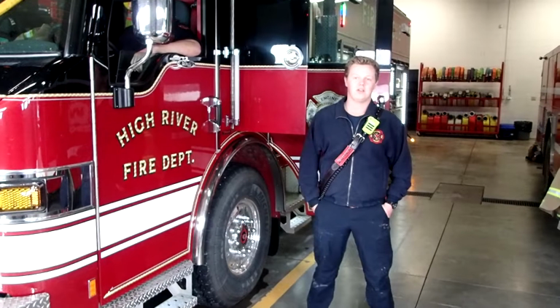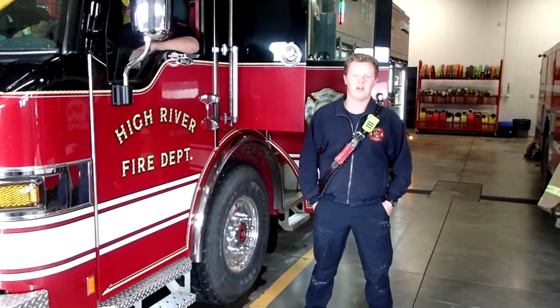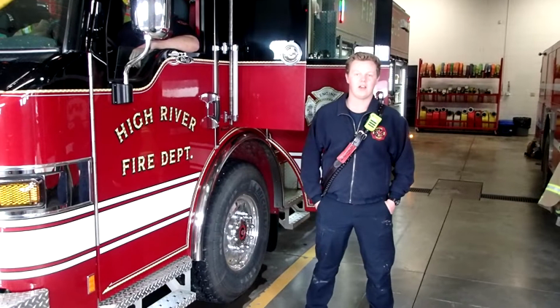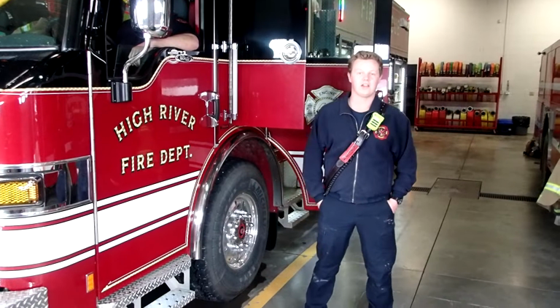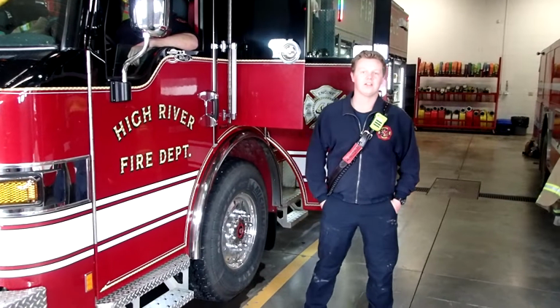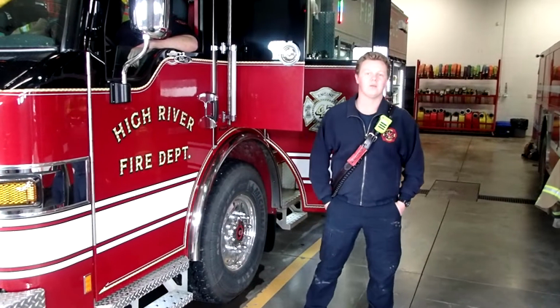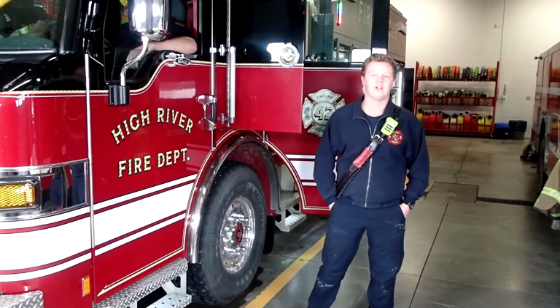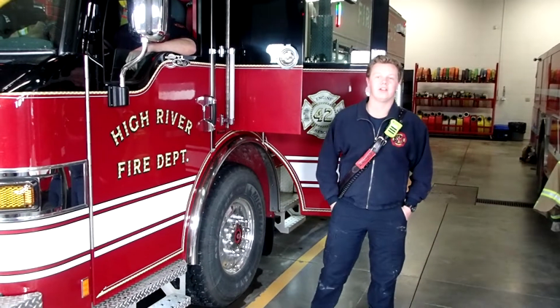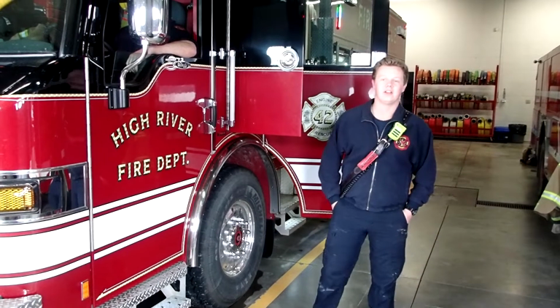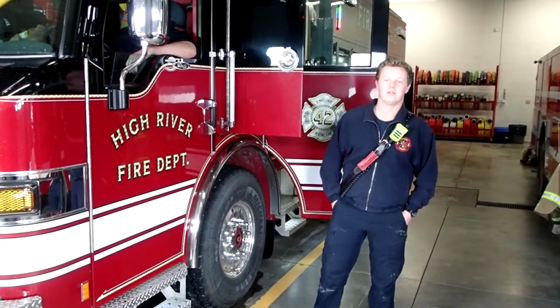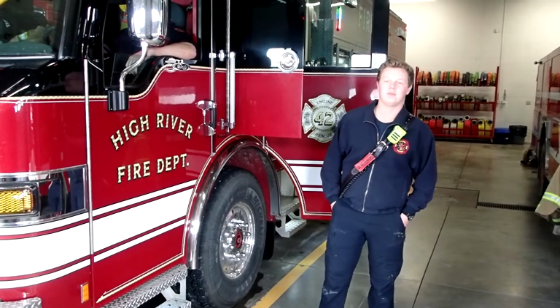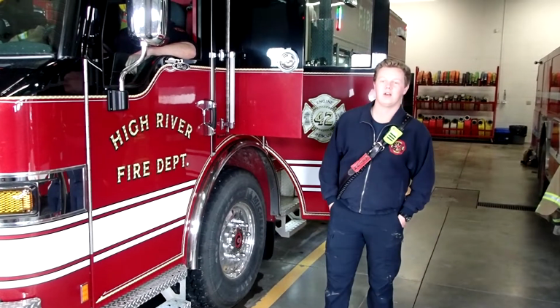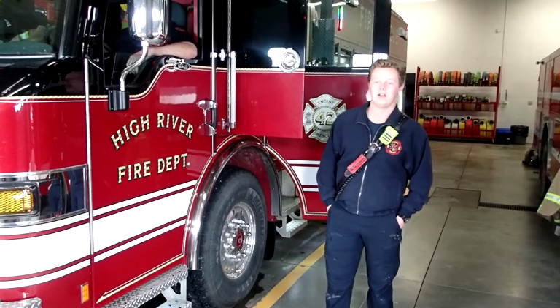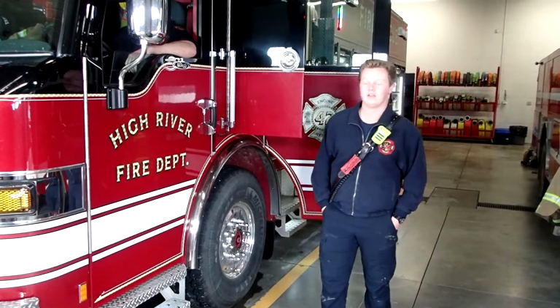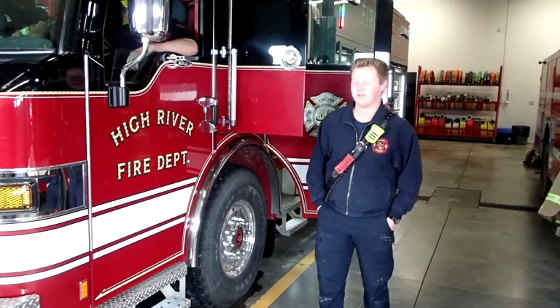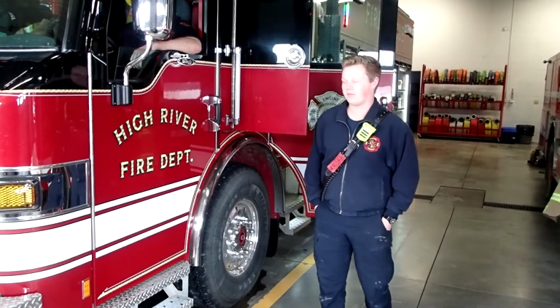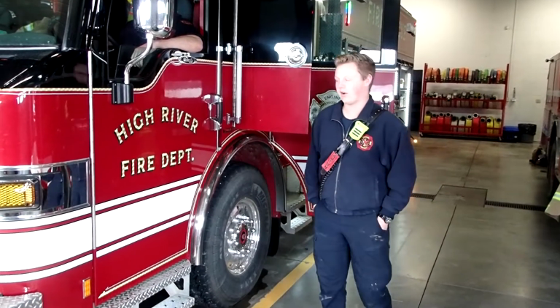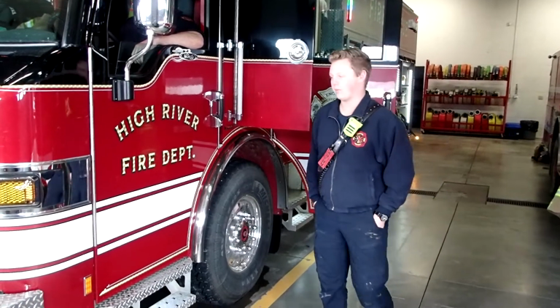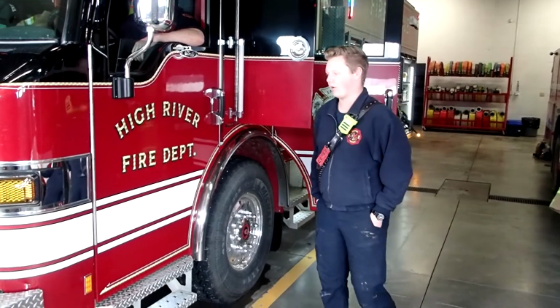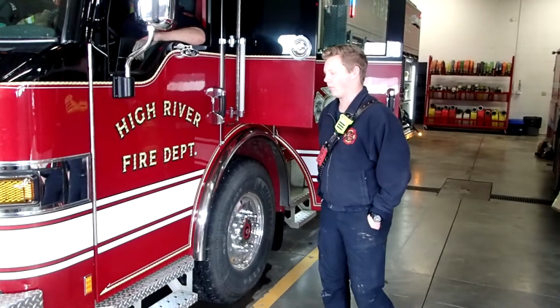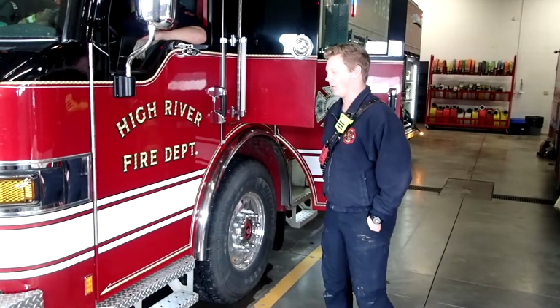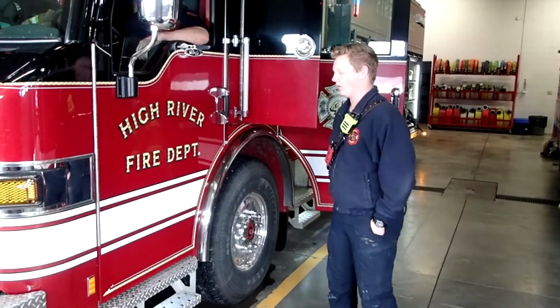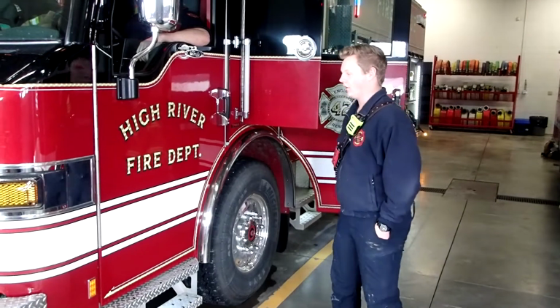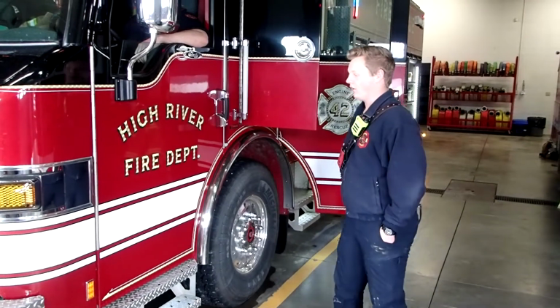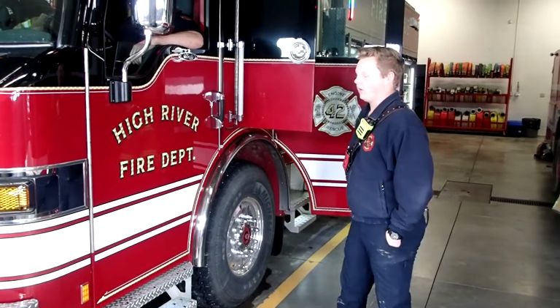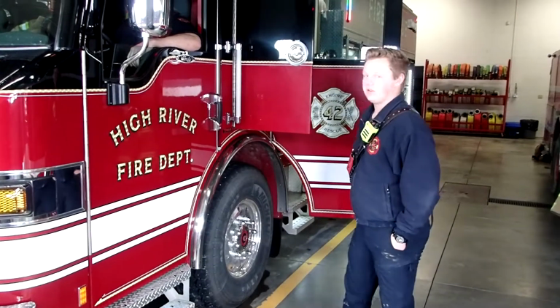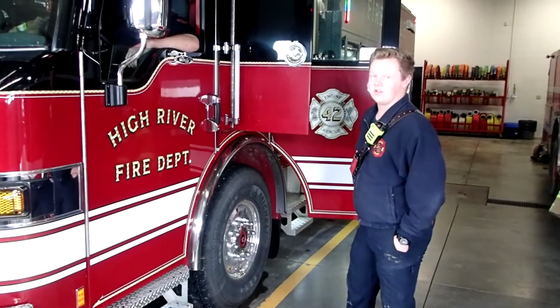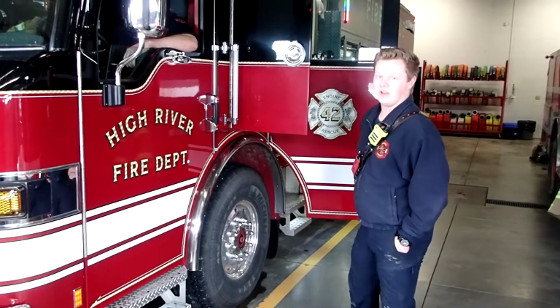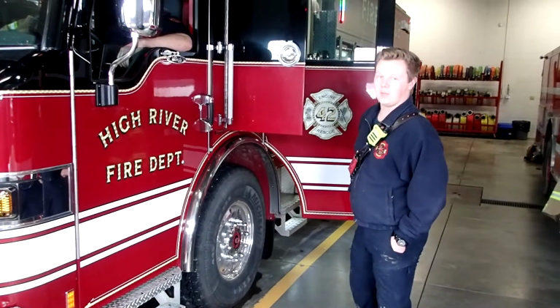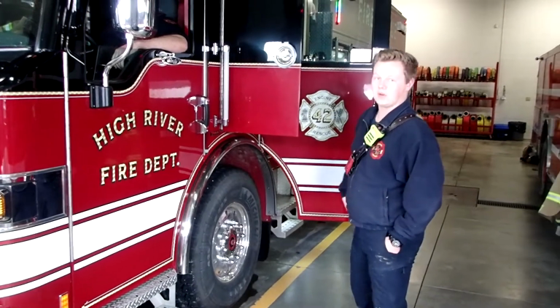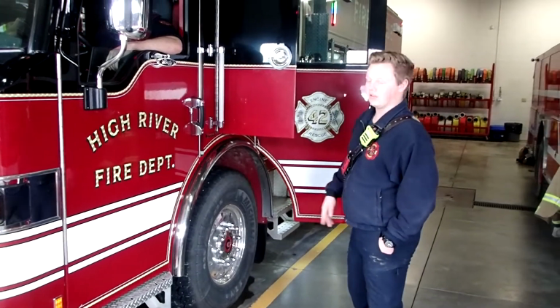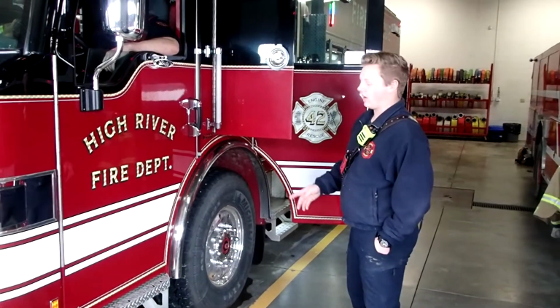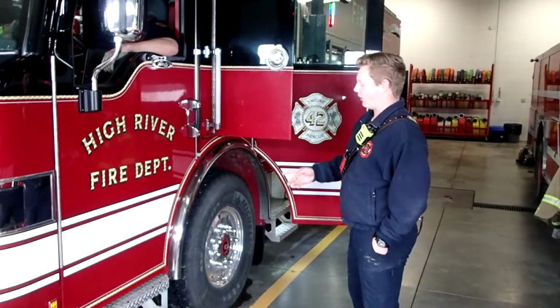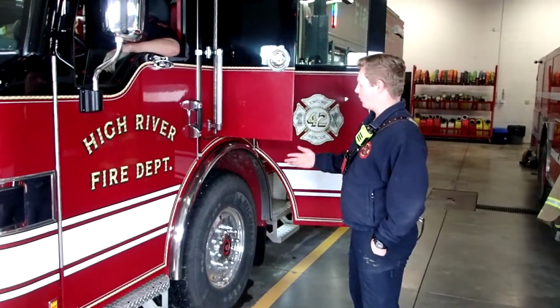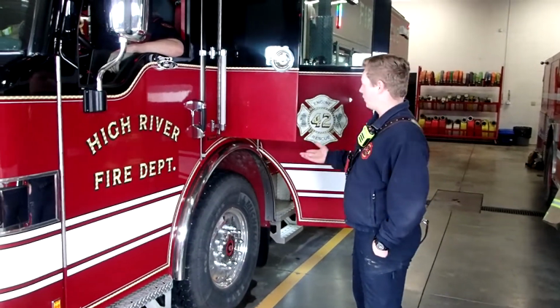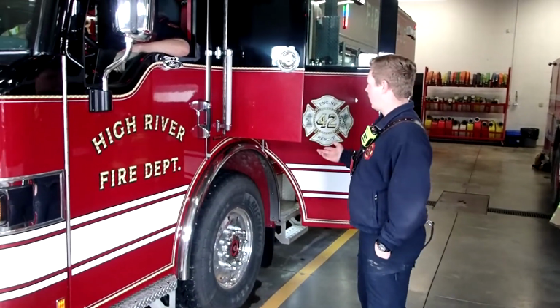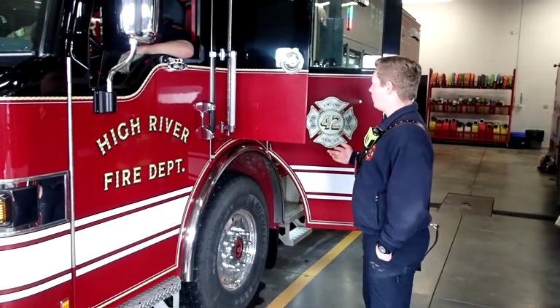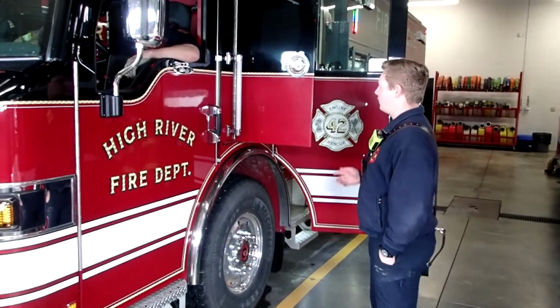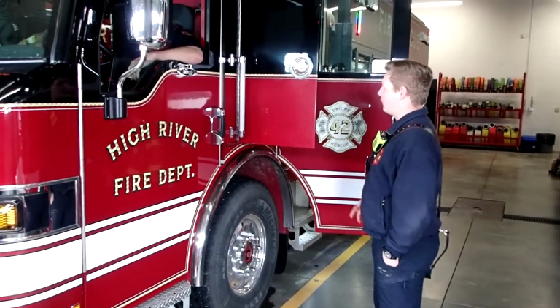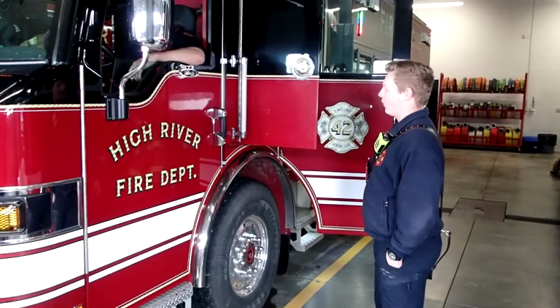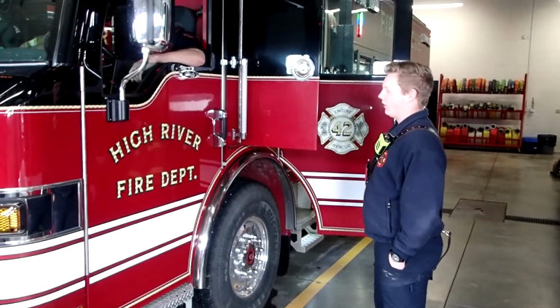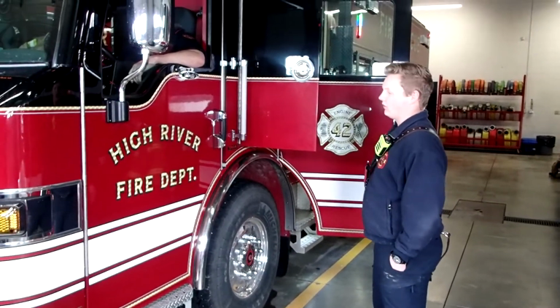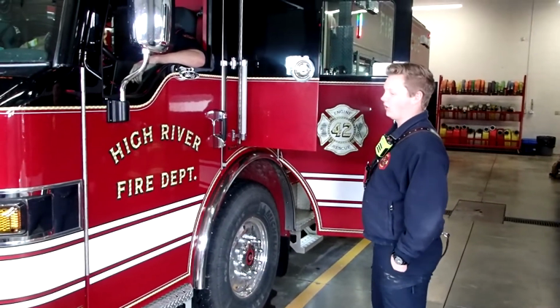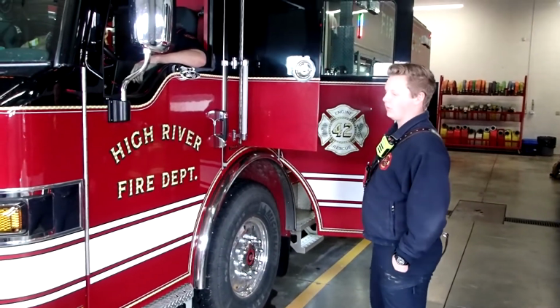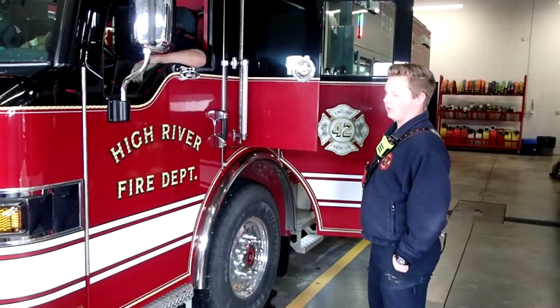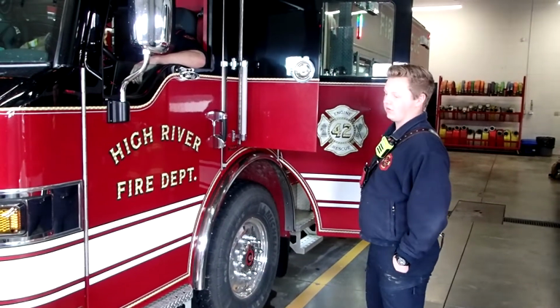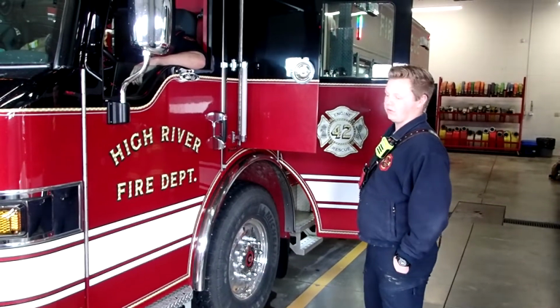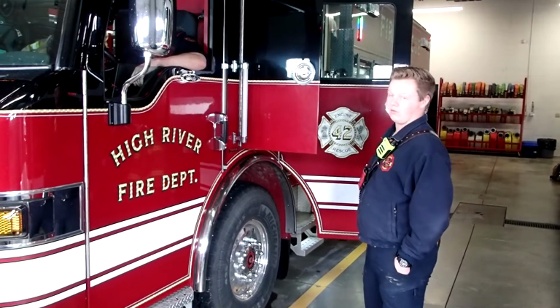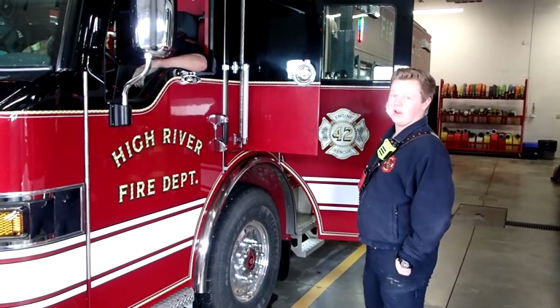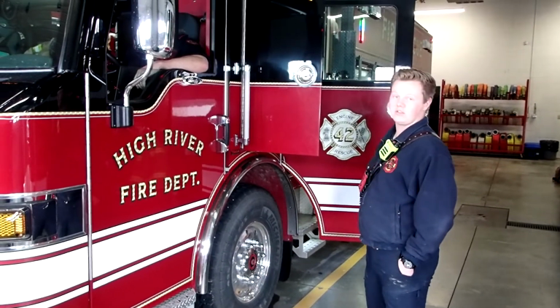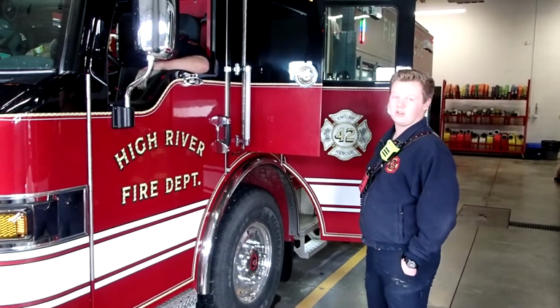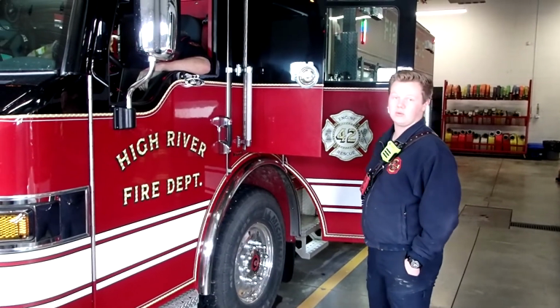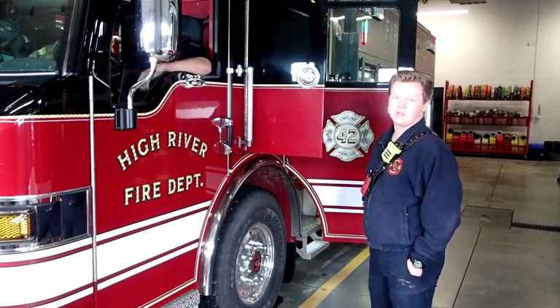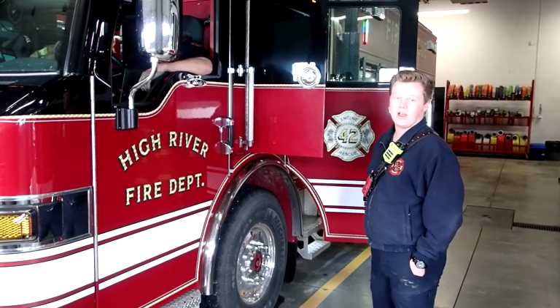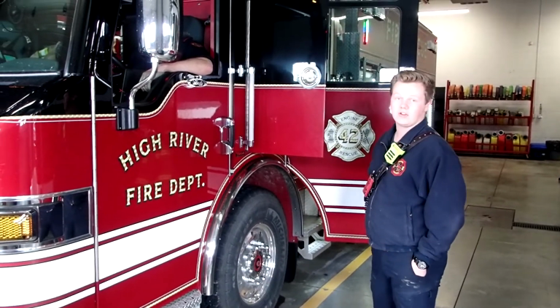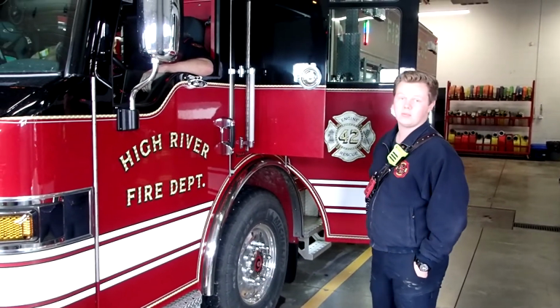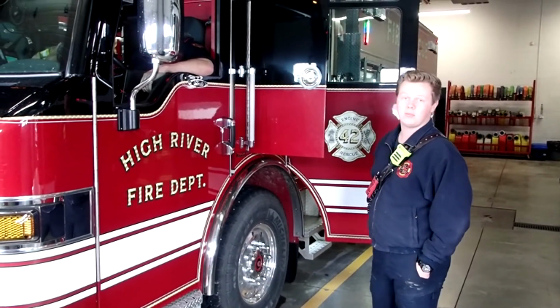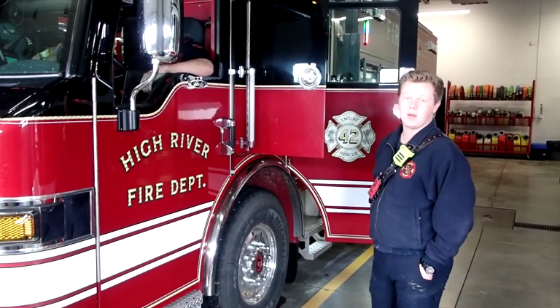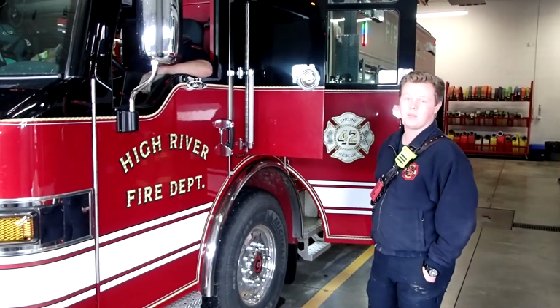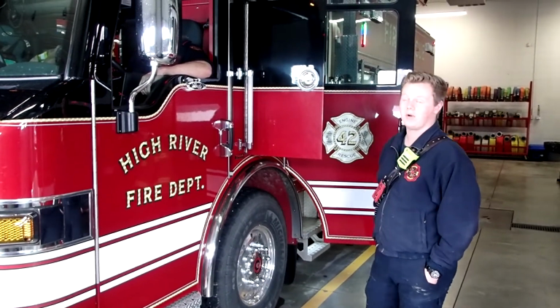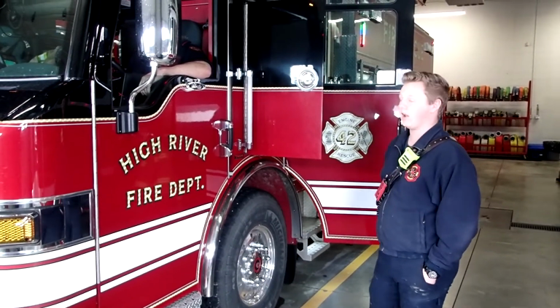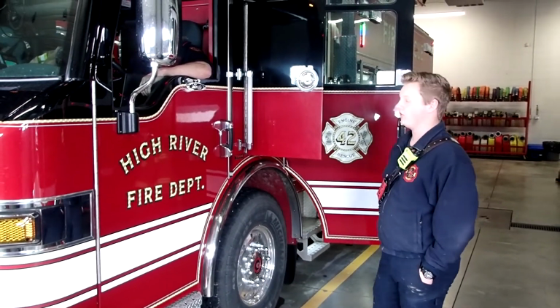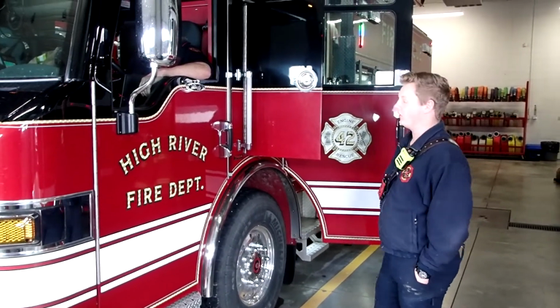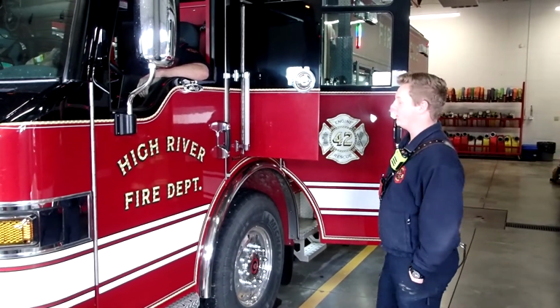Hi, Will here from the High River Fire Department. Today I'm going to take you through Engine 42, which is a rescue slash pump wire engine.